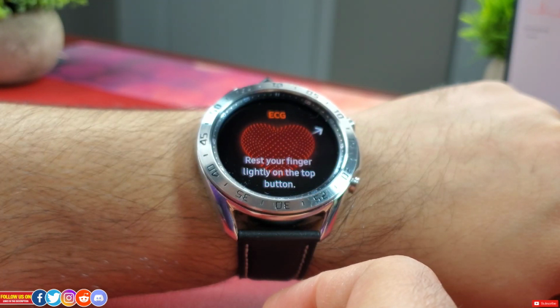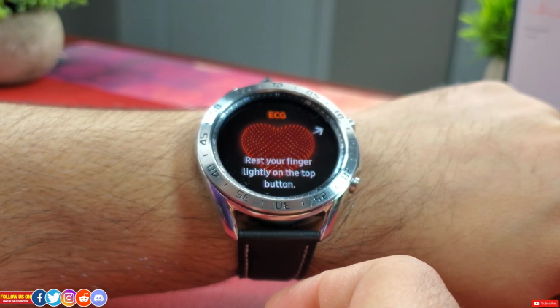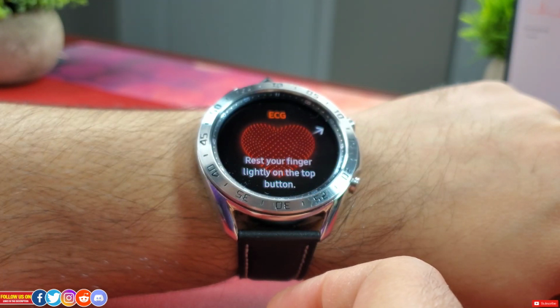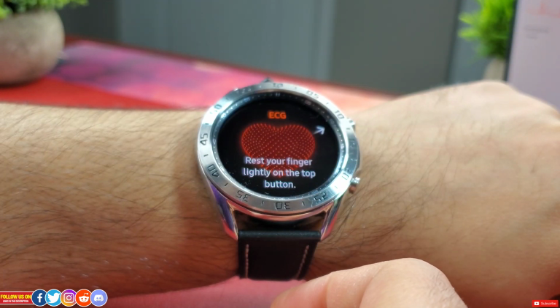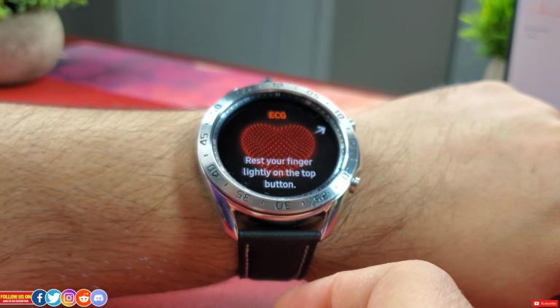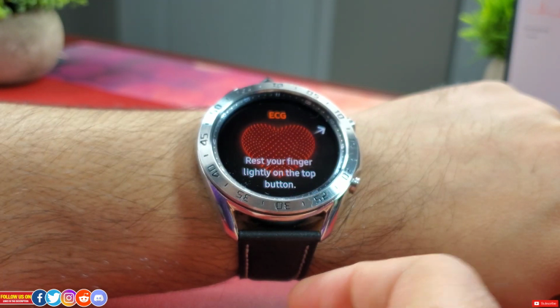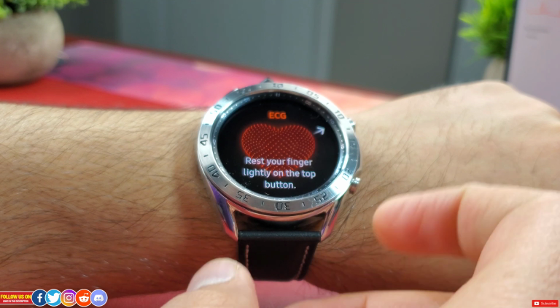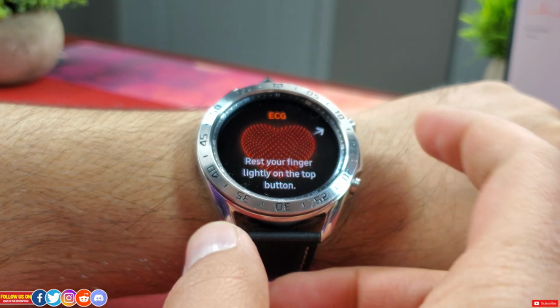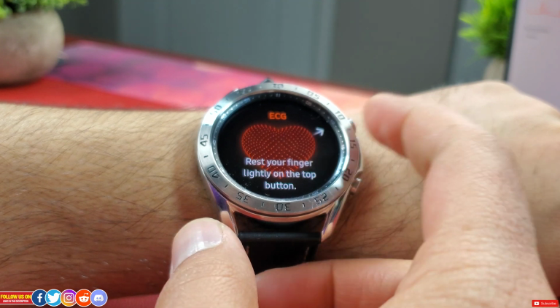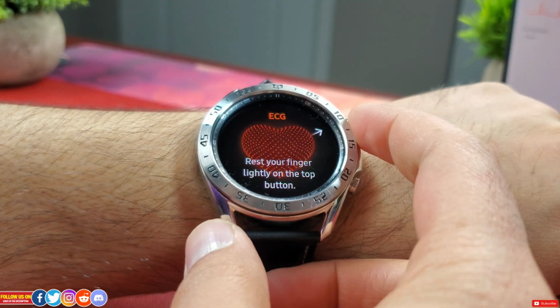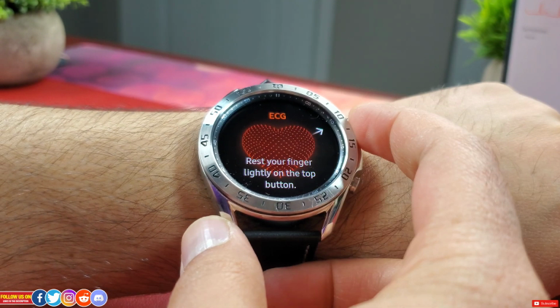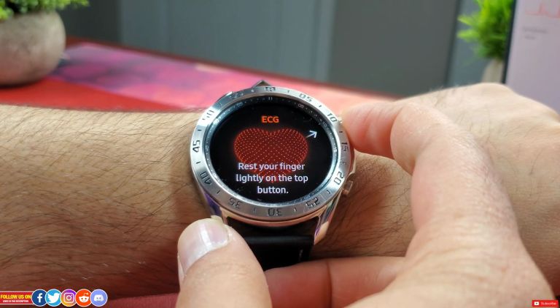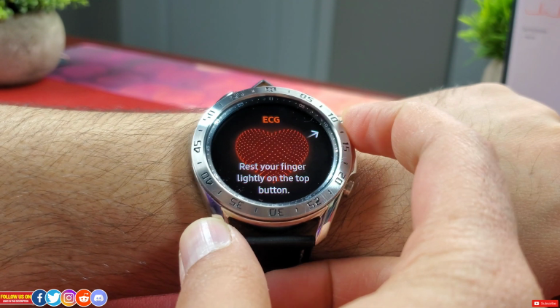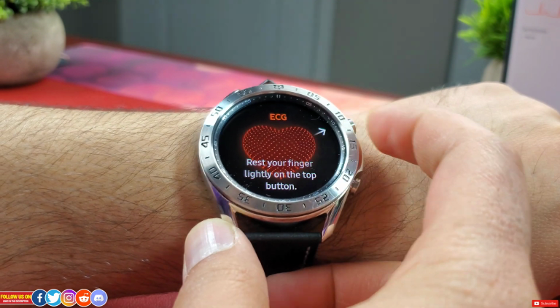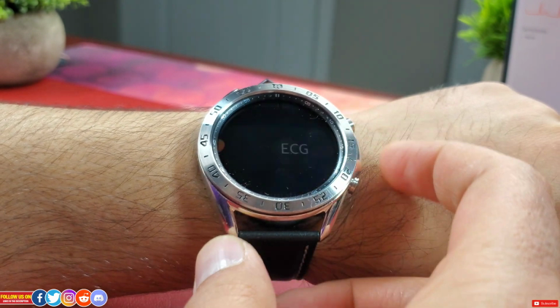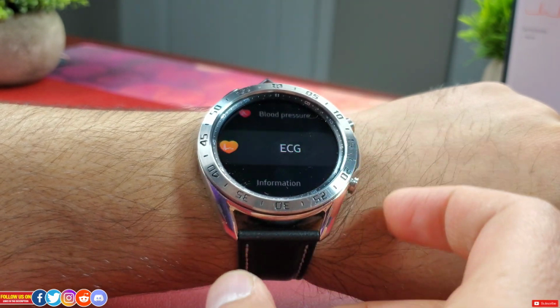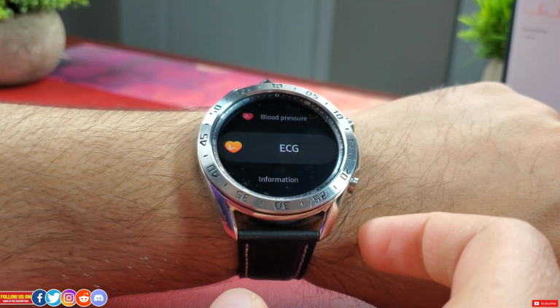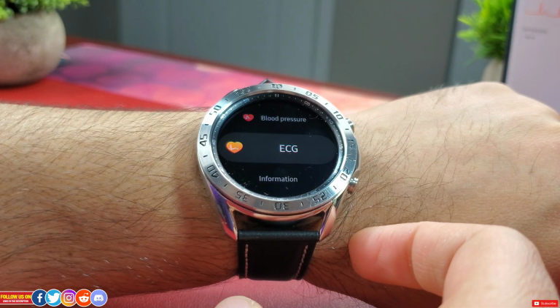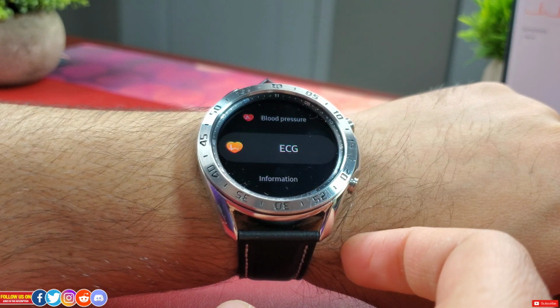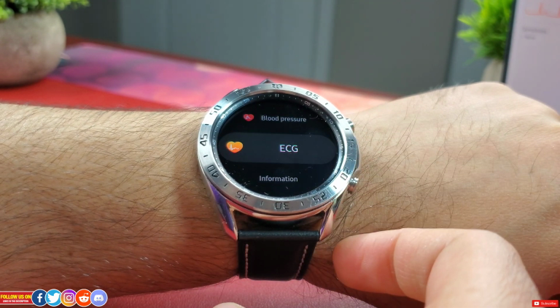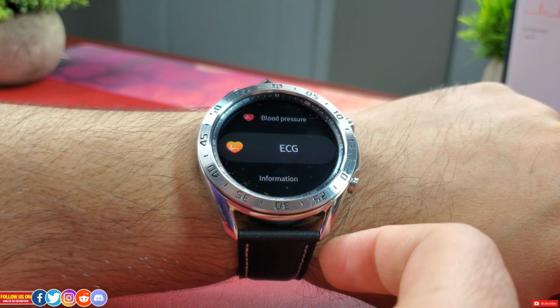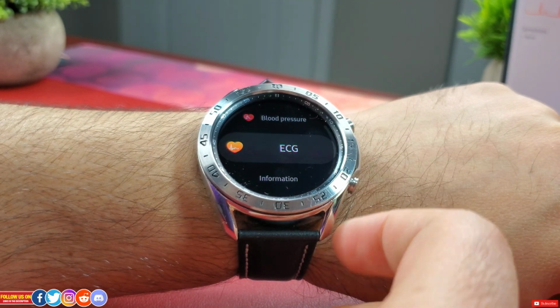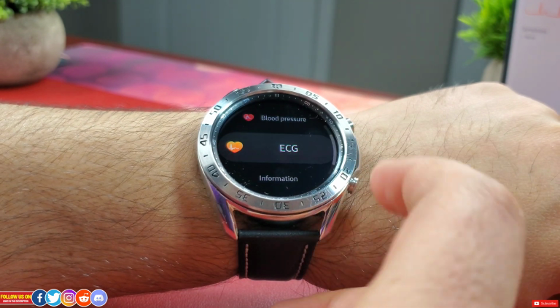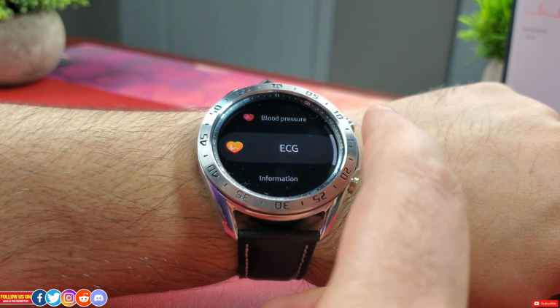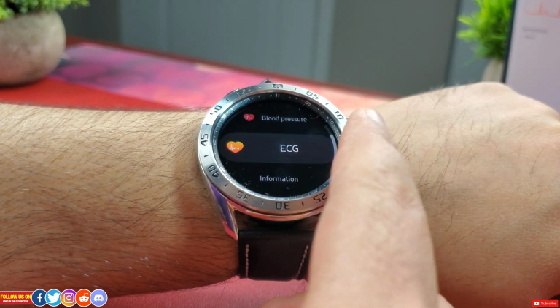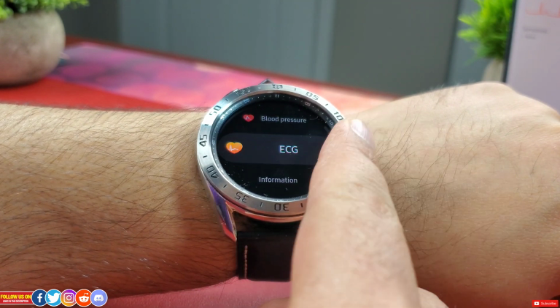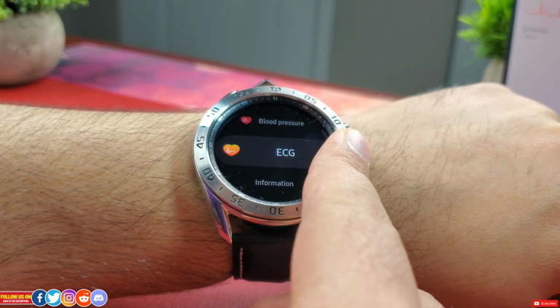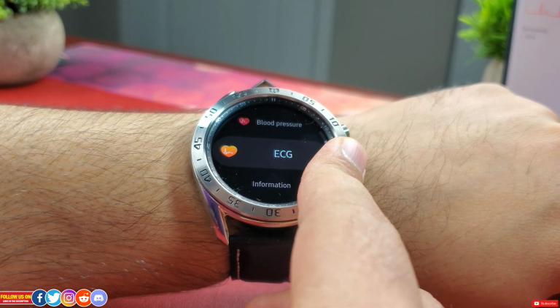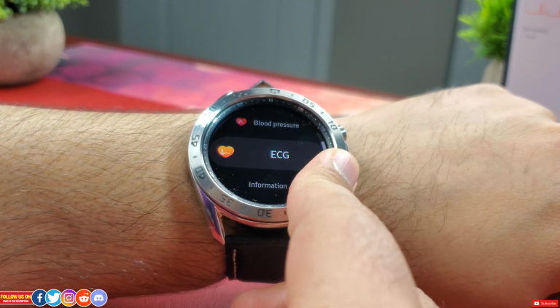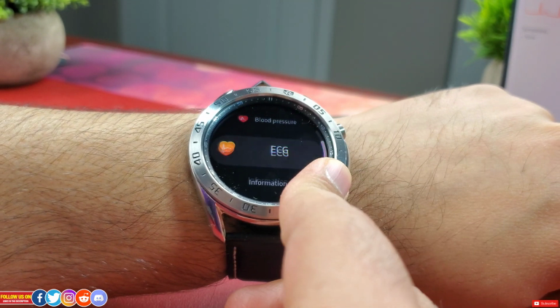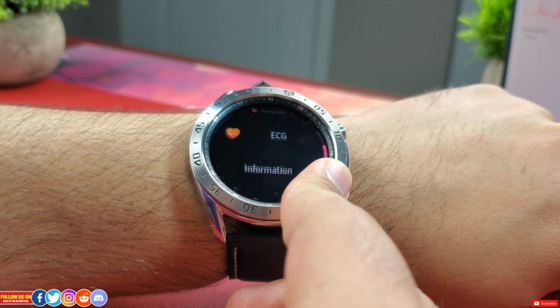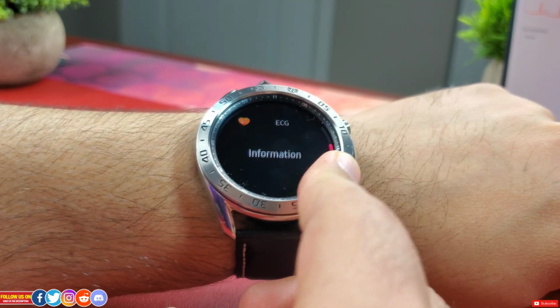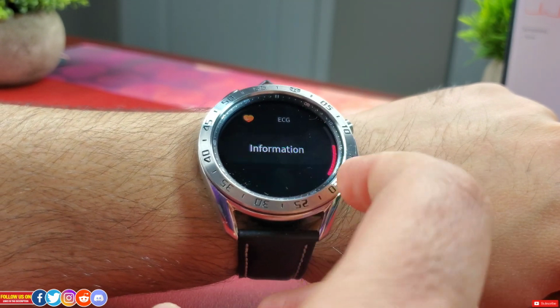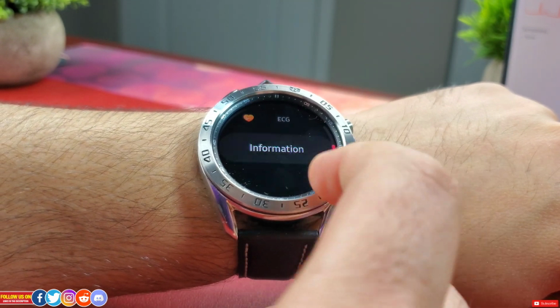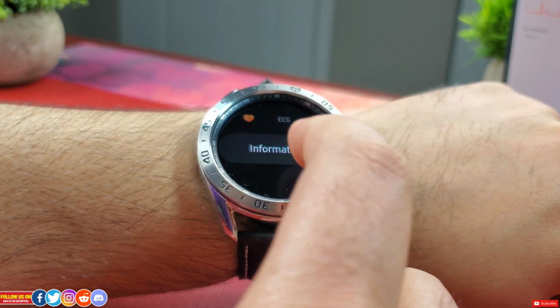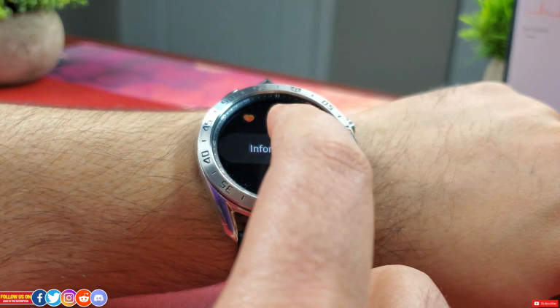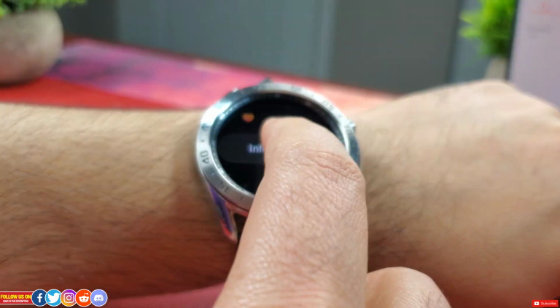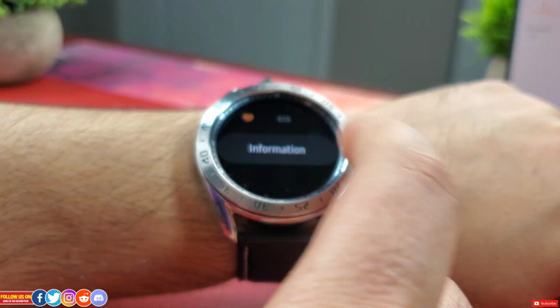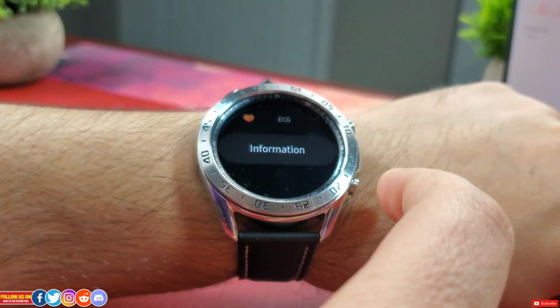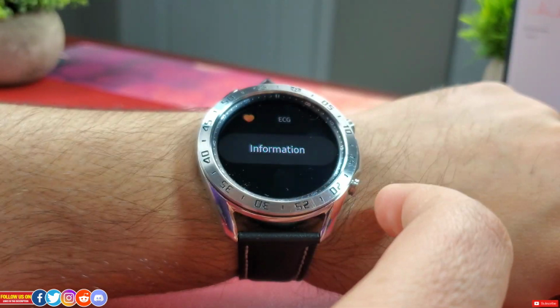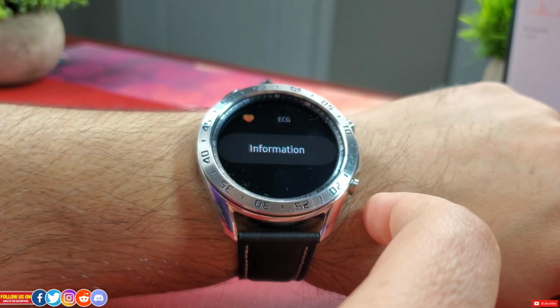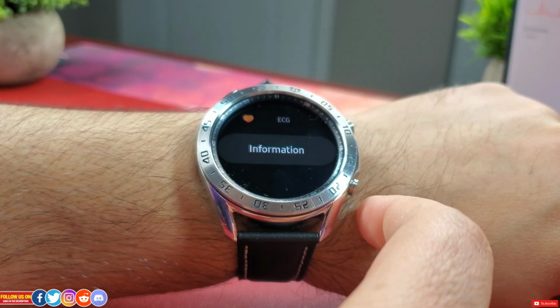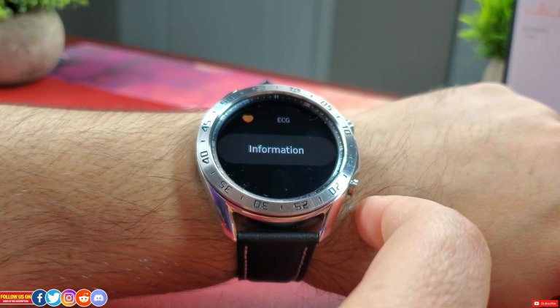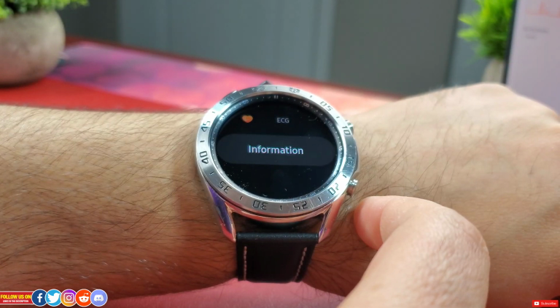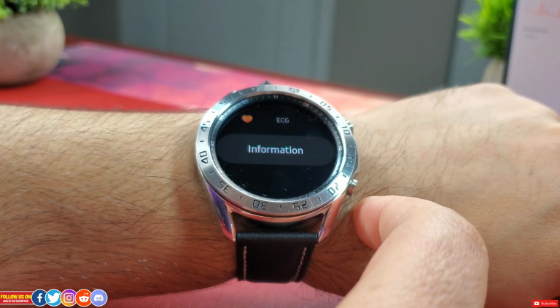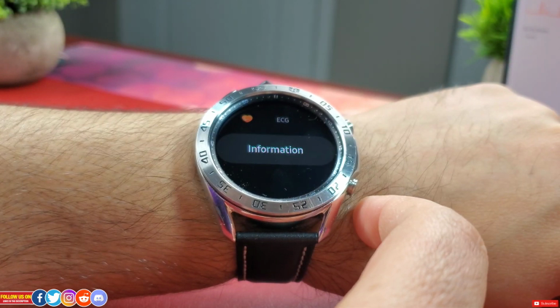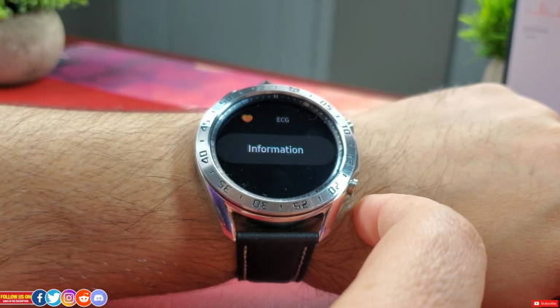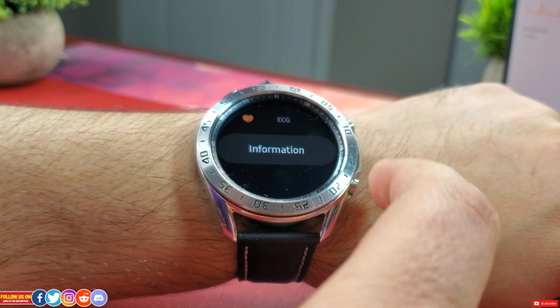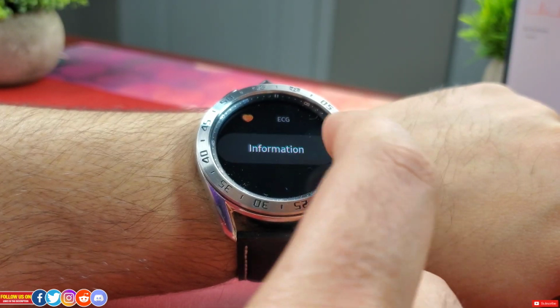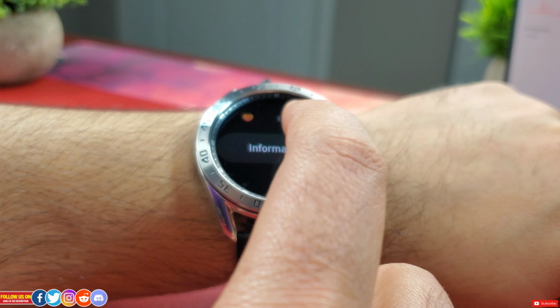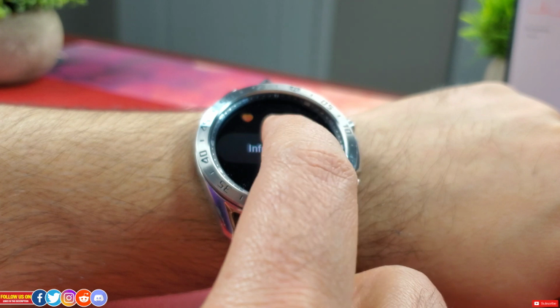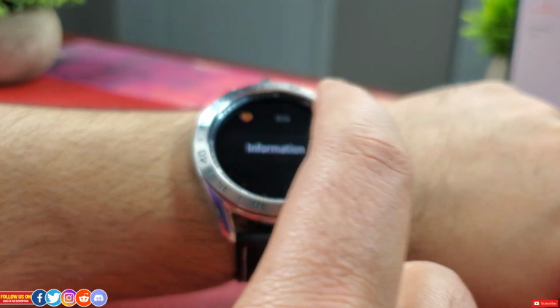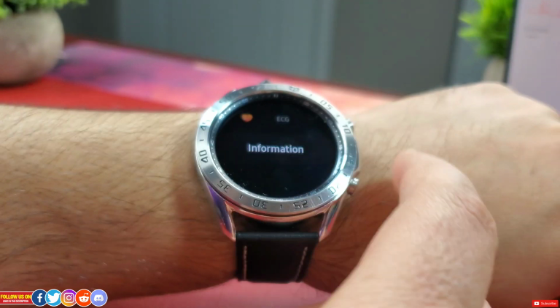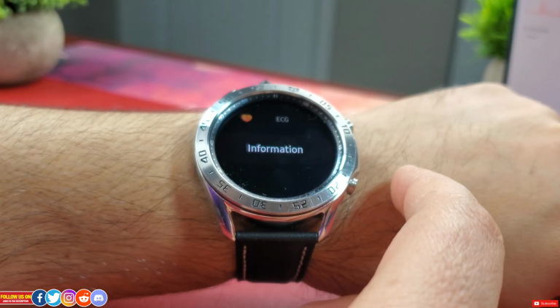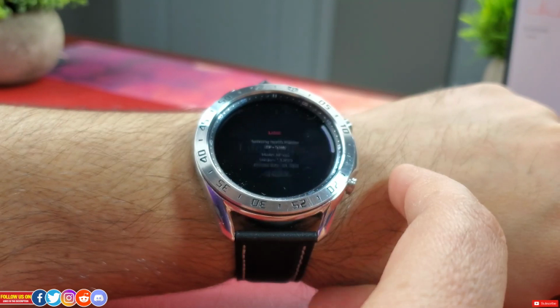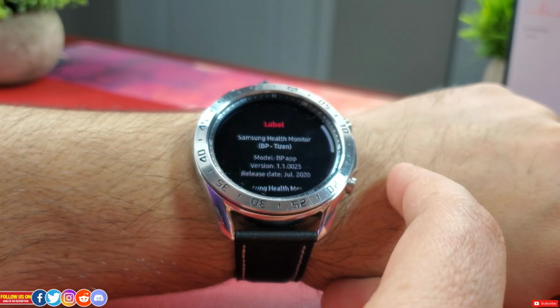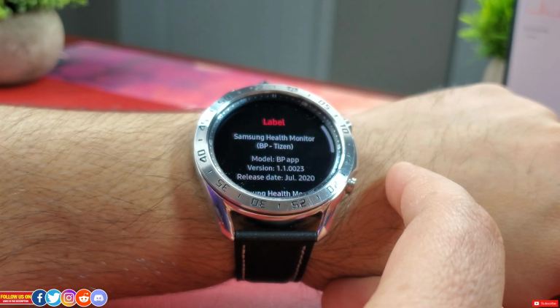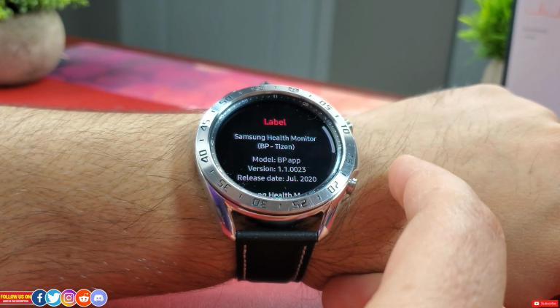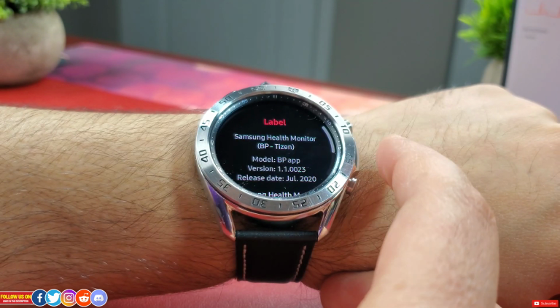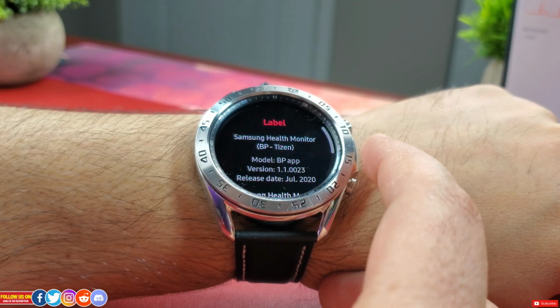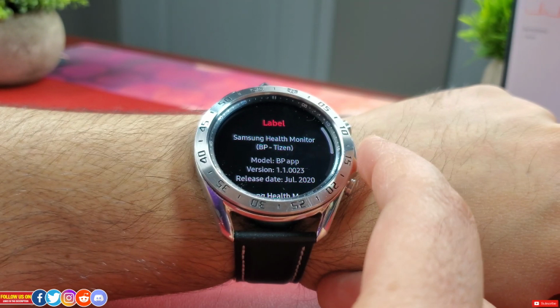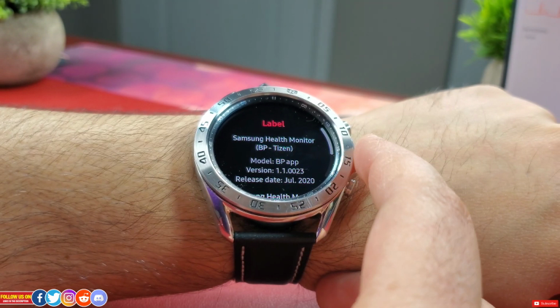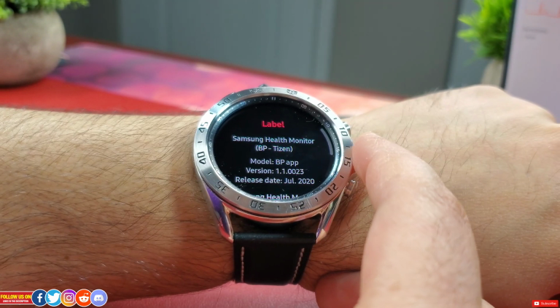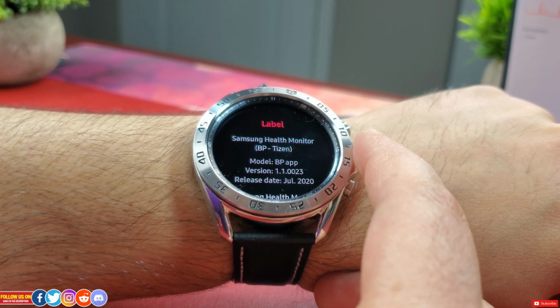Going back under ECG, you will find an information section which will show the app's version as well as the release date.